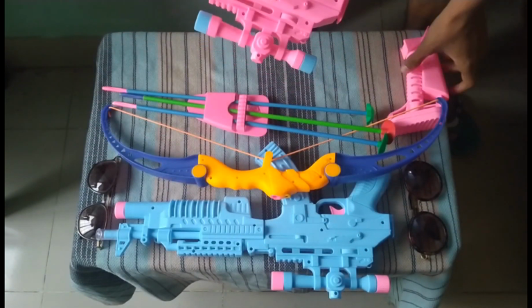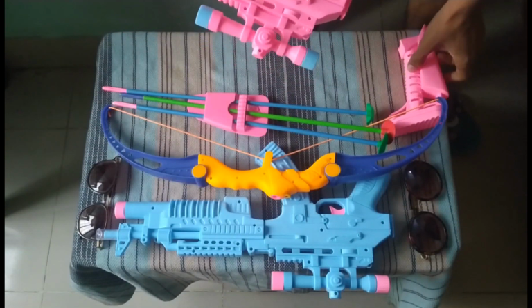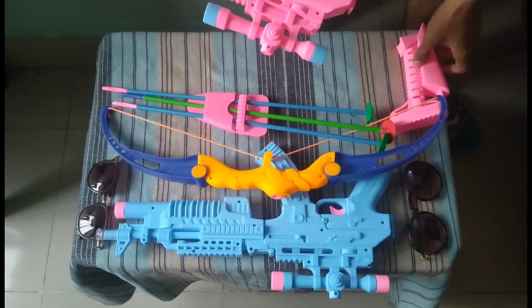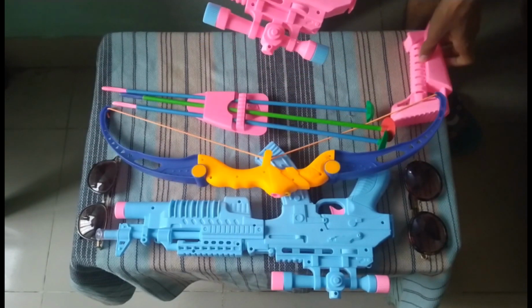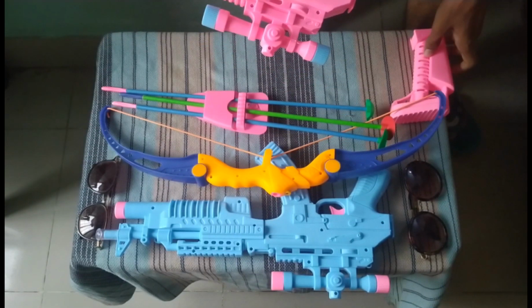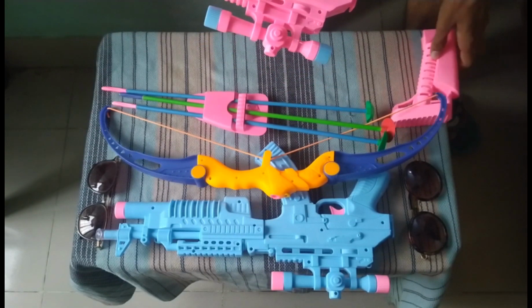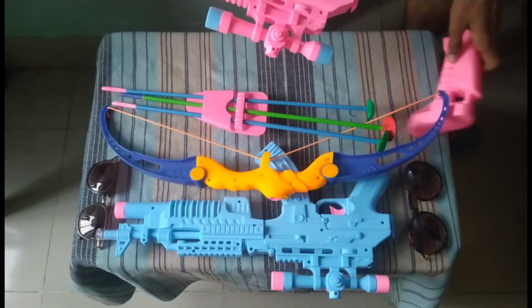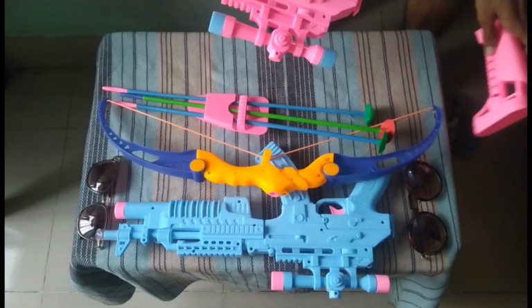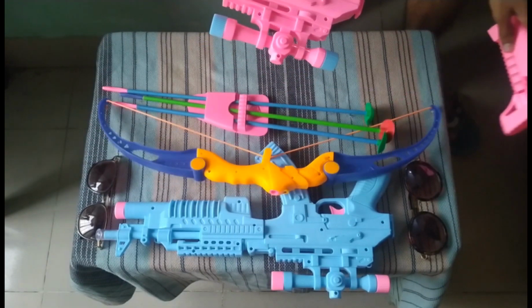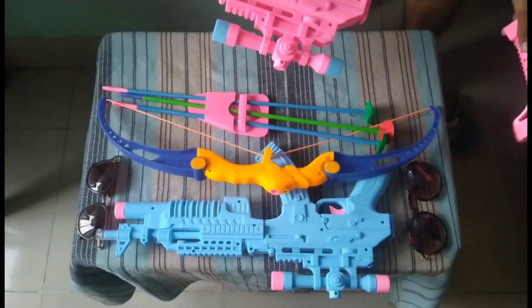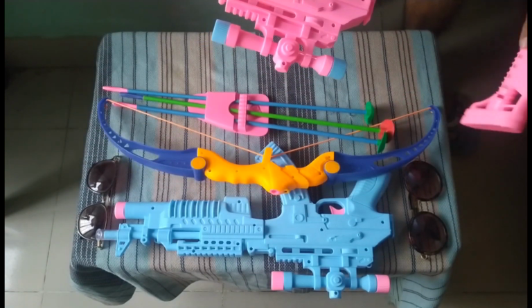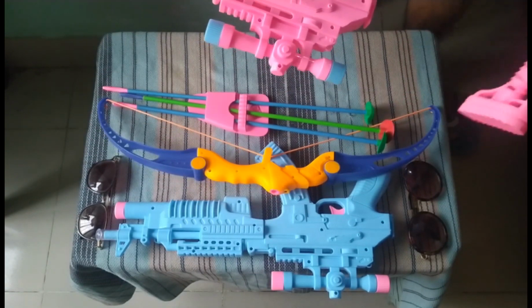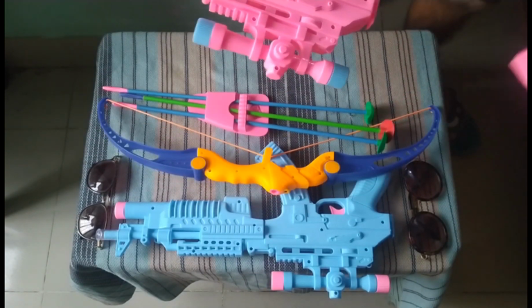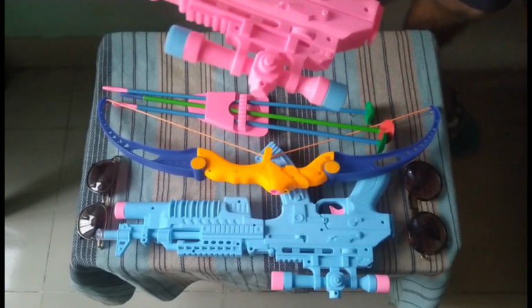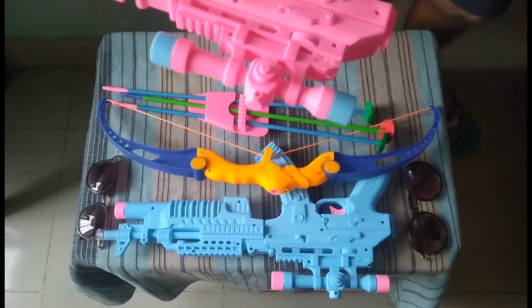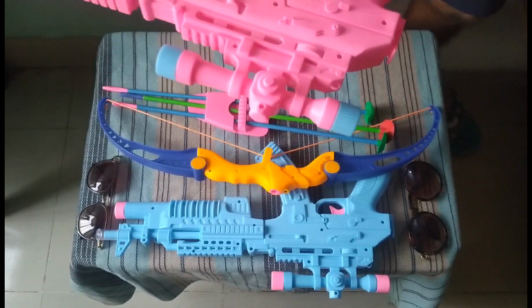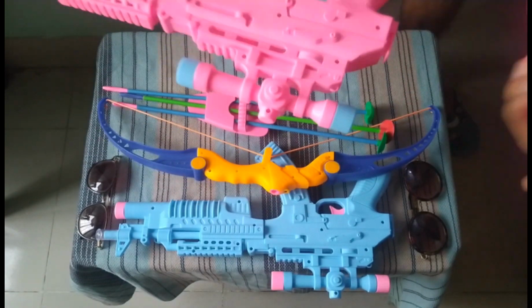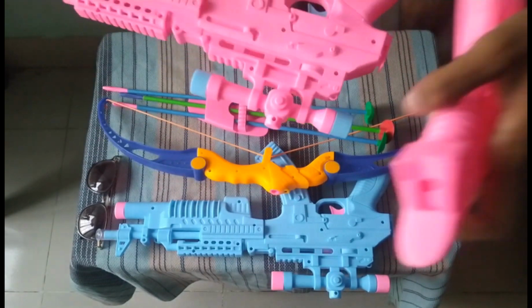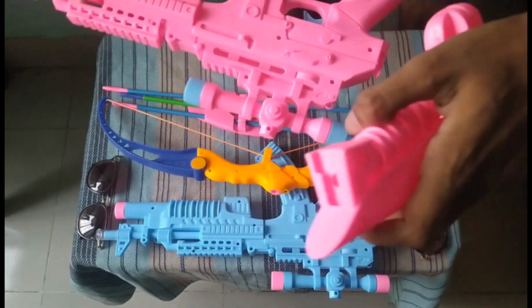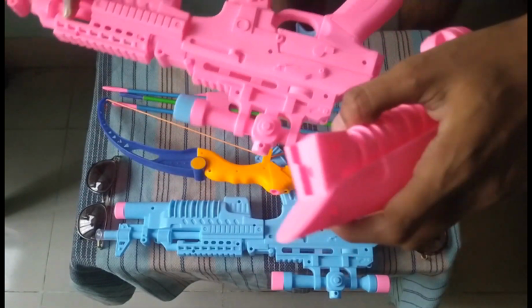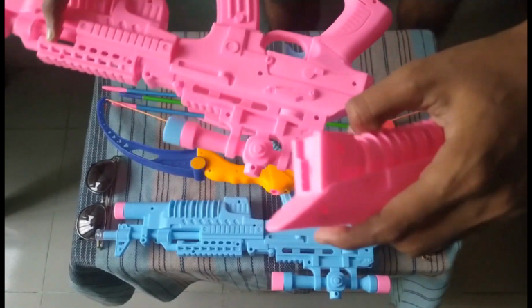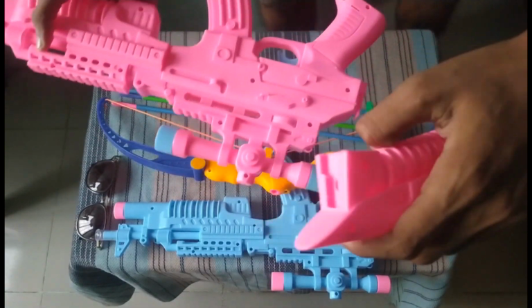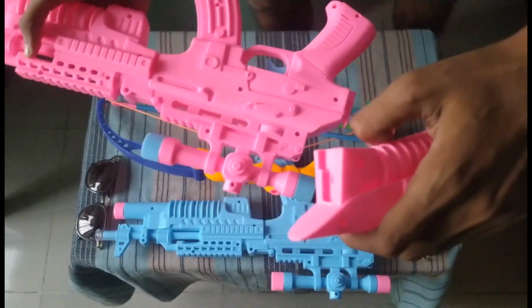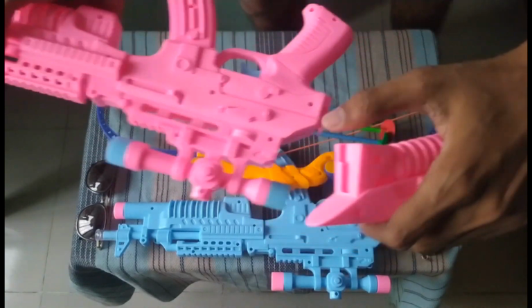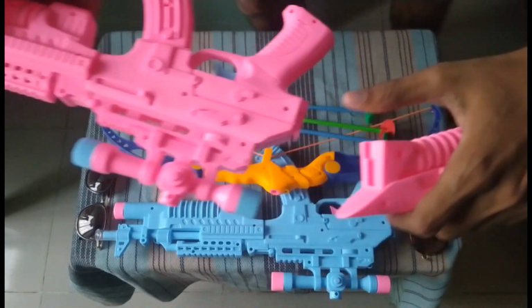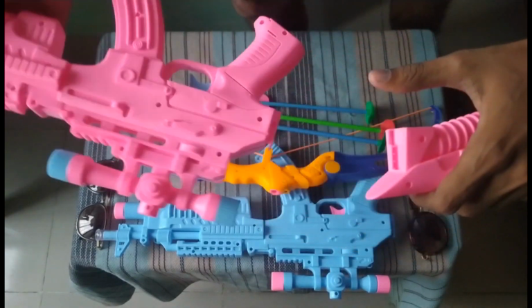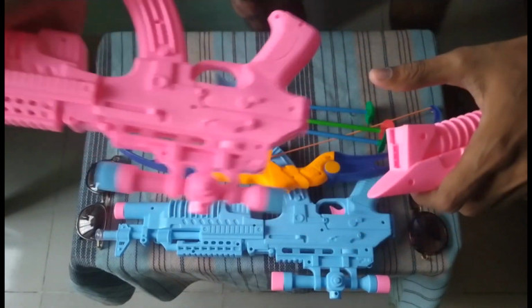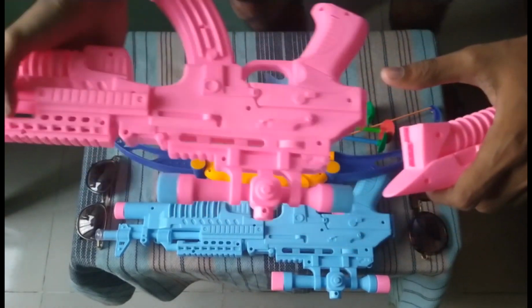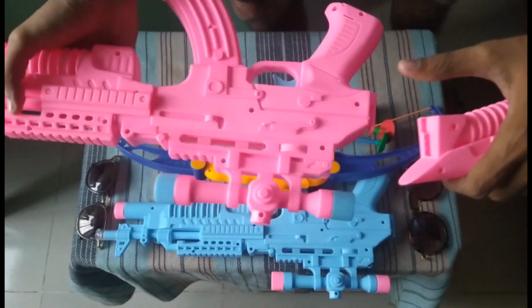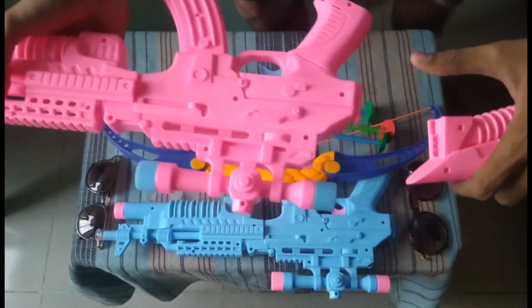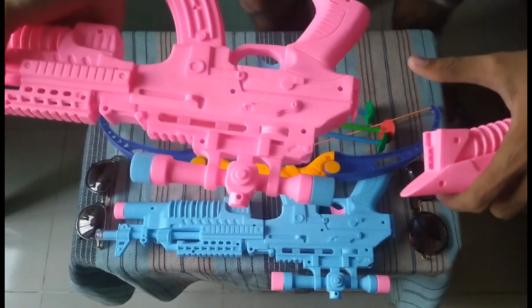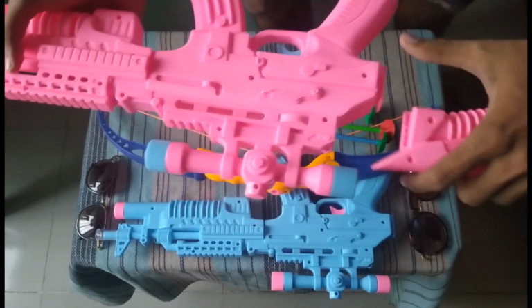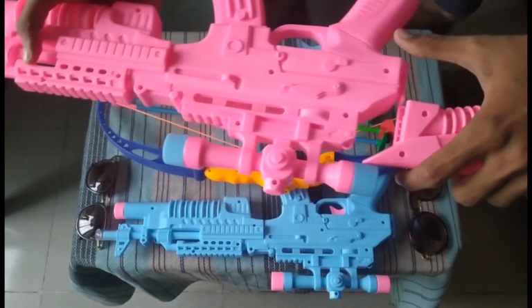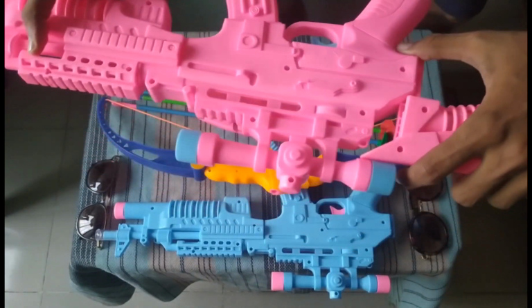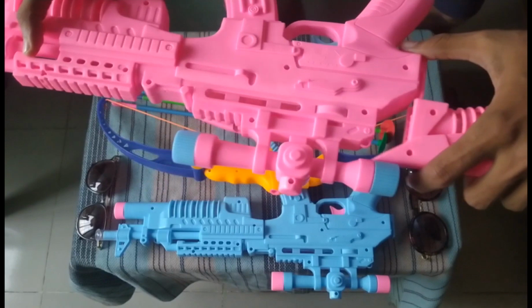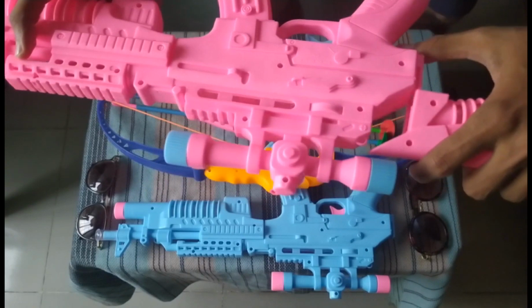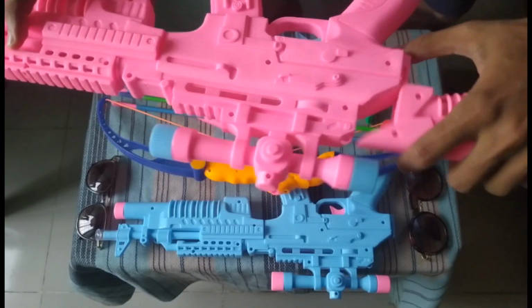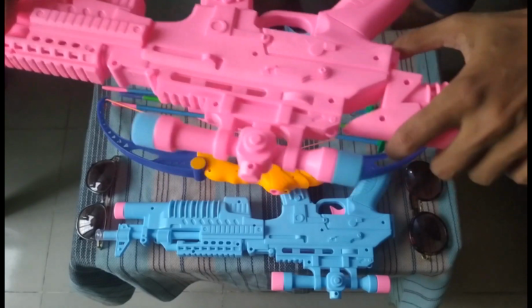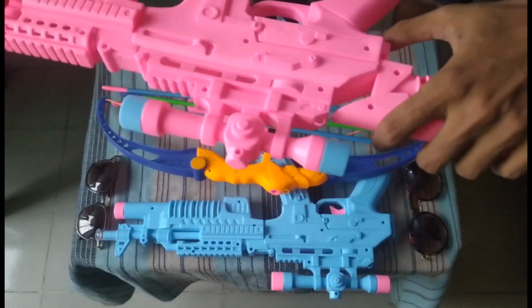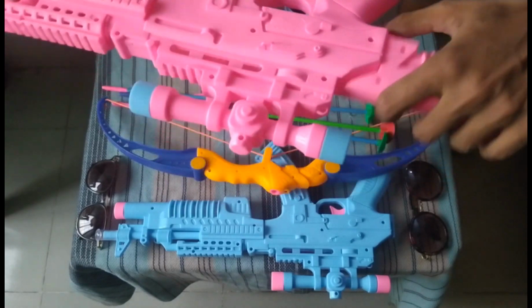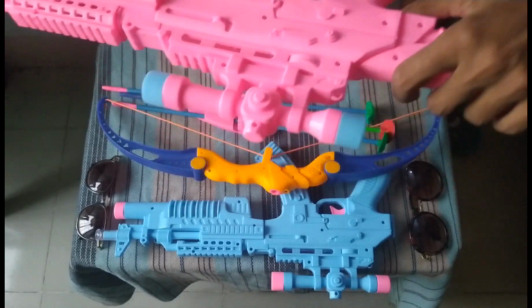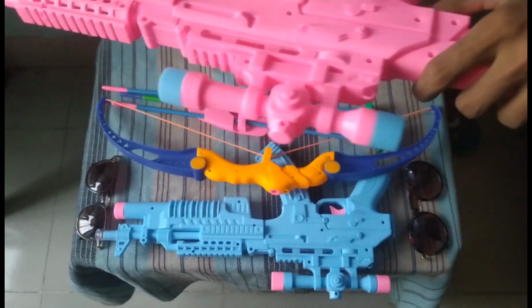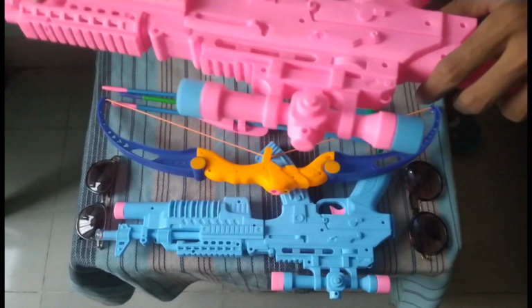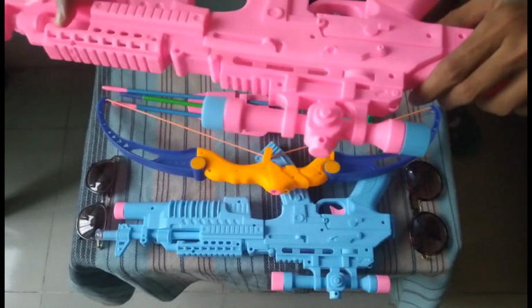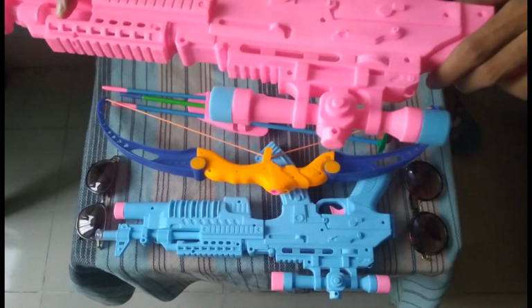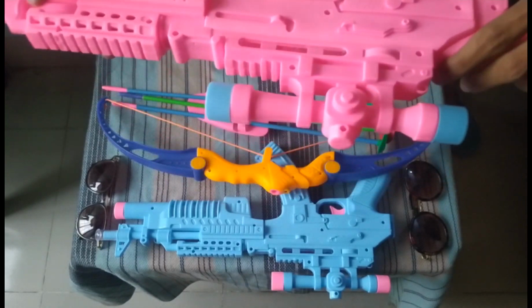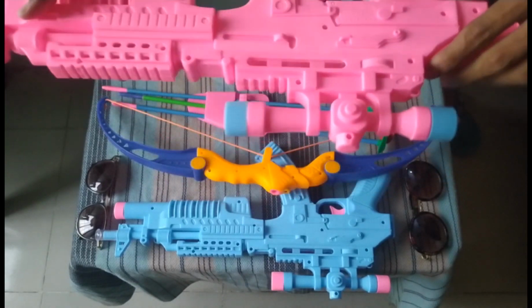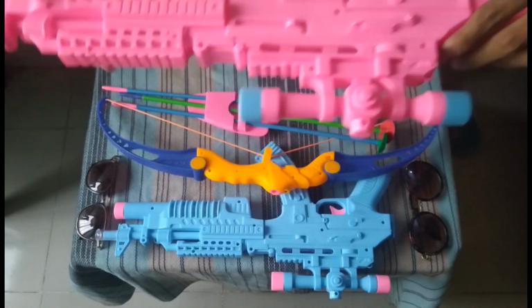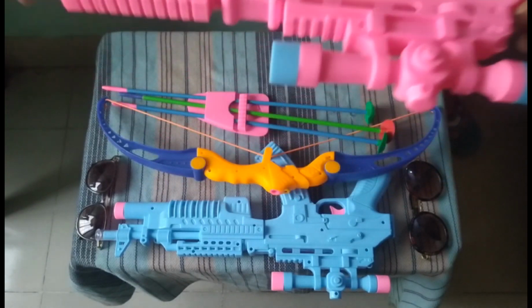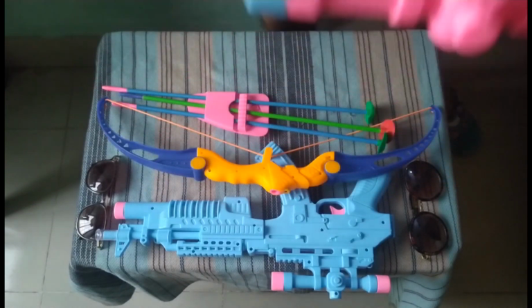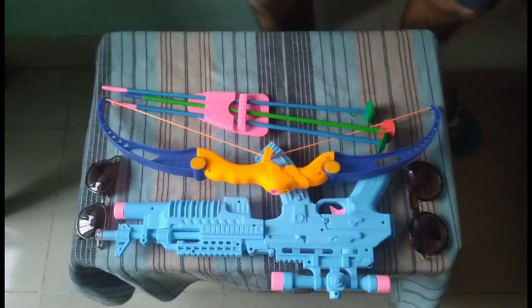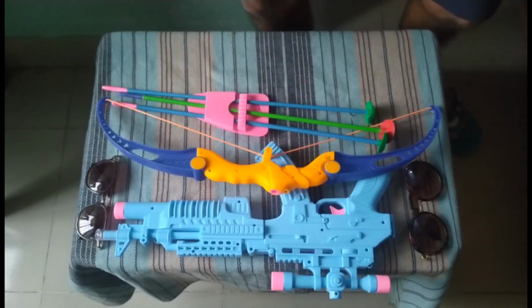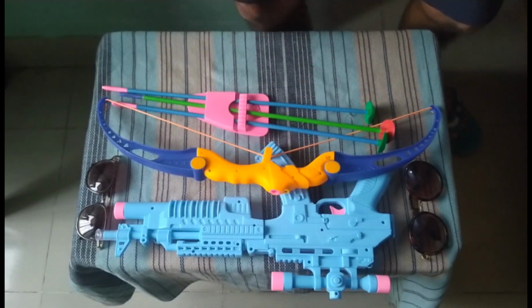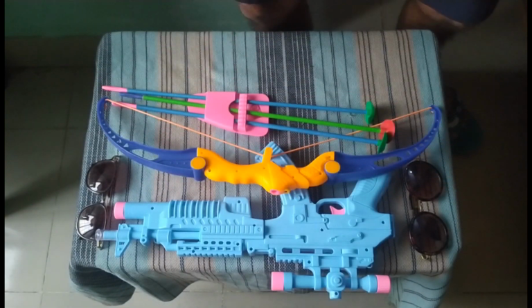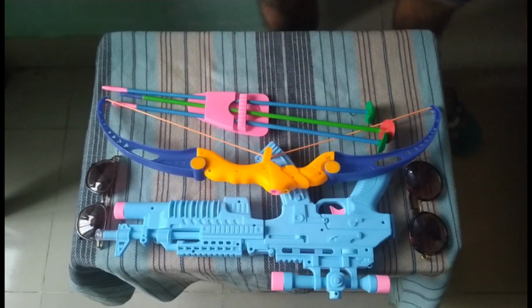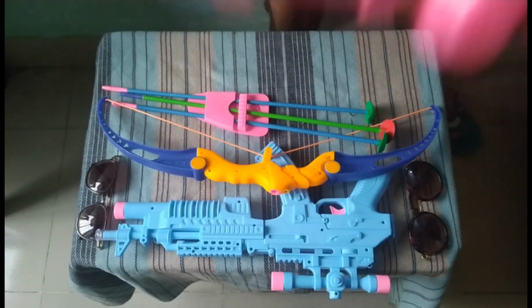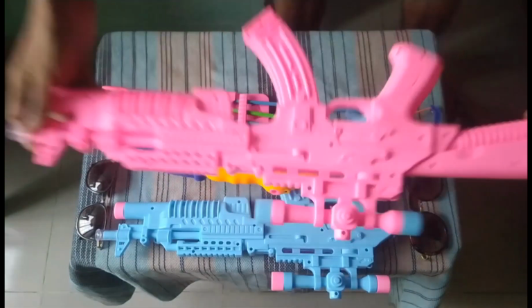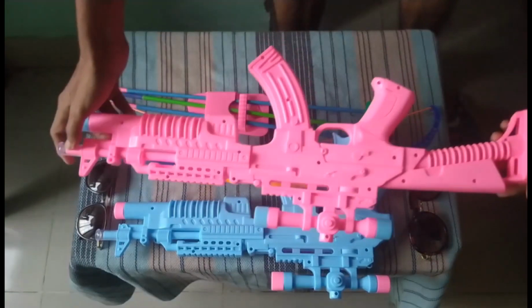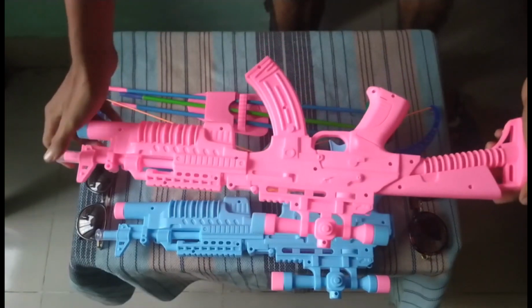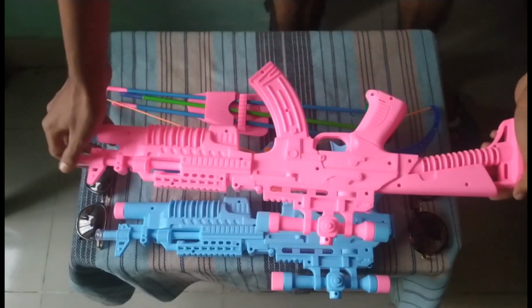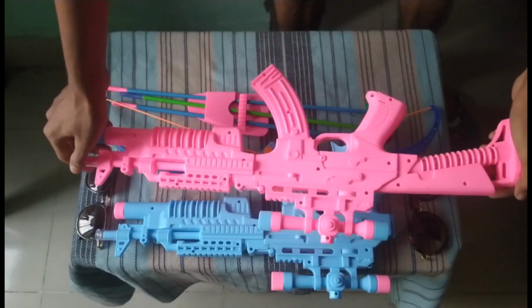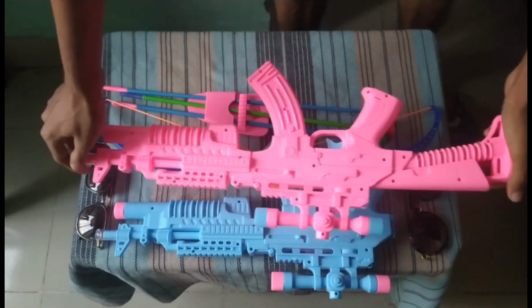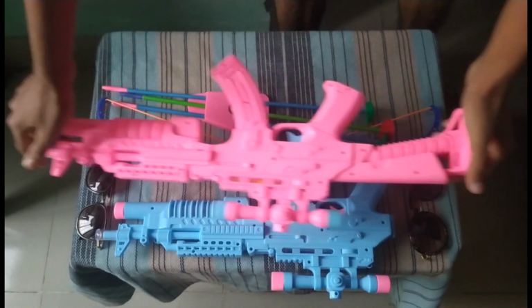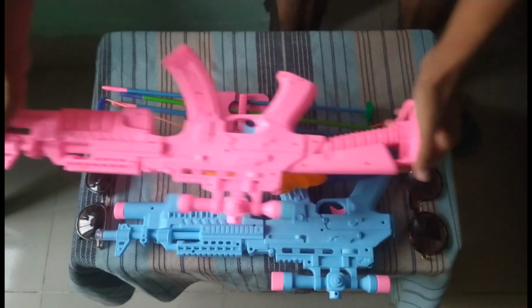I assembled it, so guys this is the proper toy rifle.